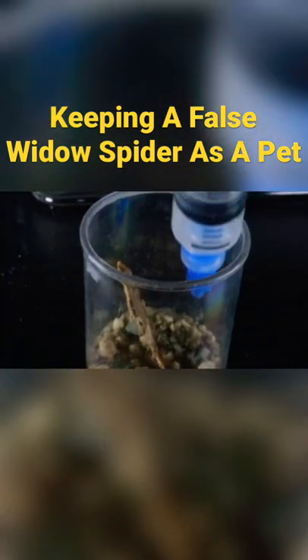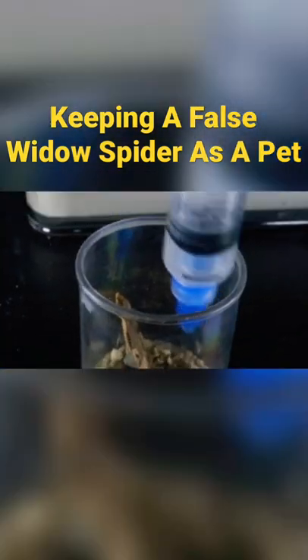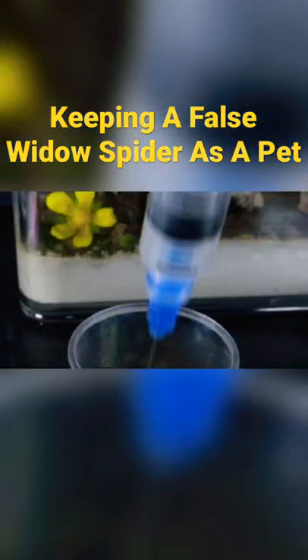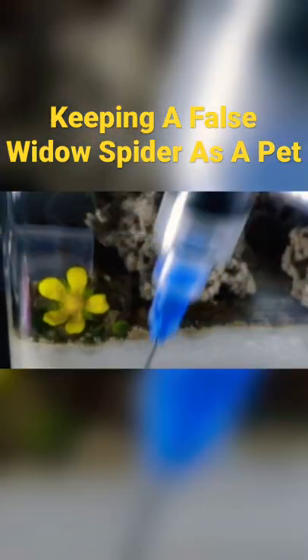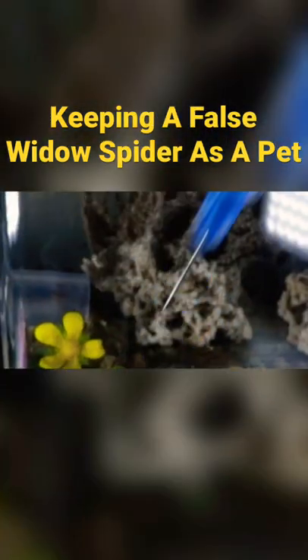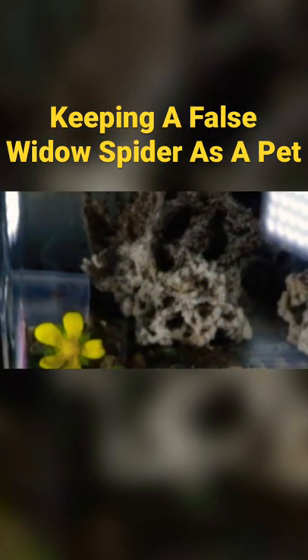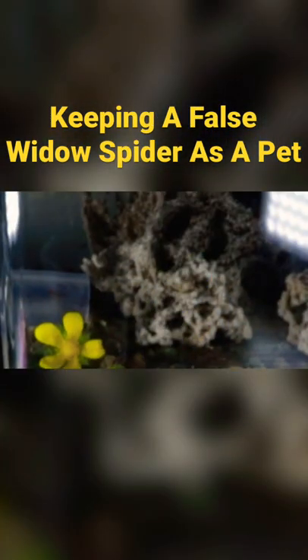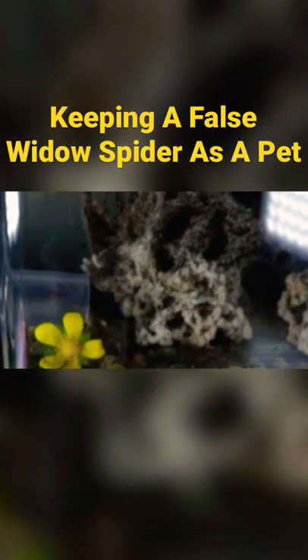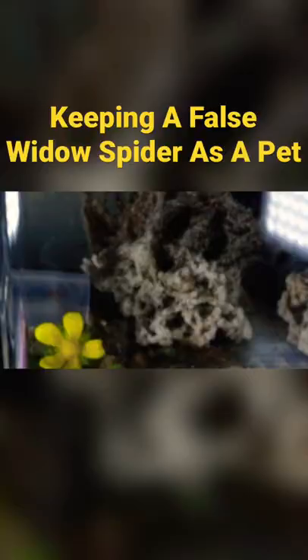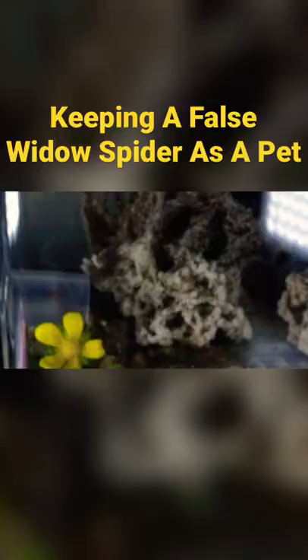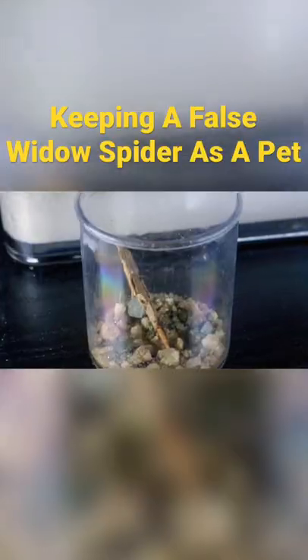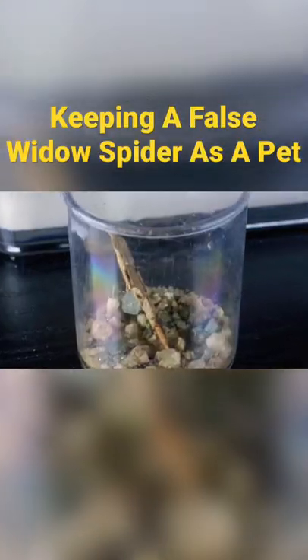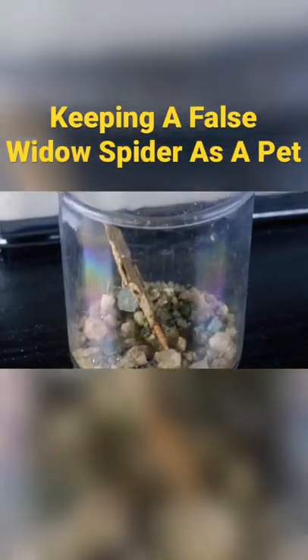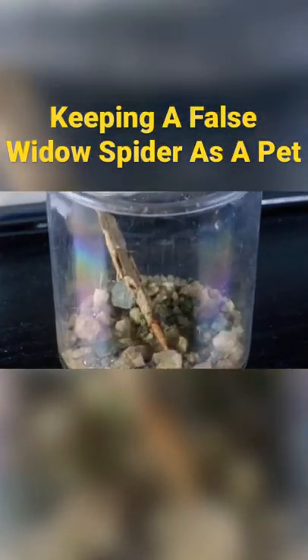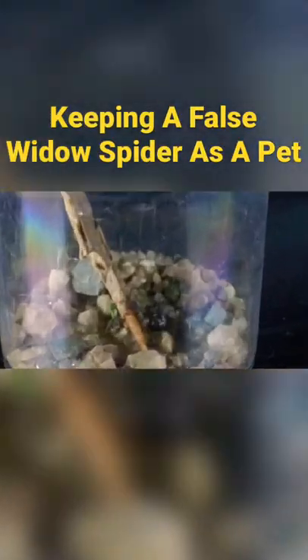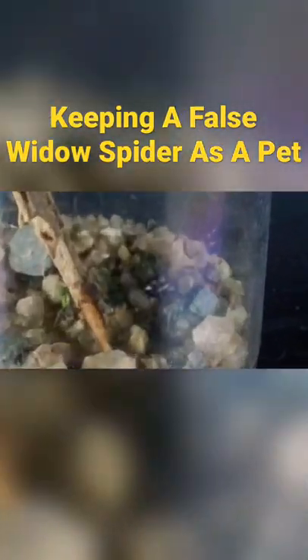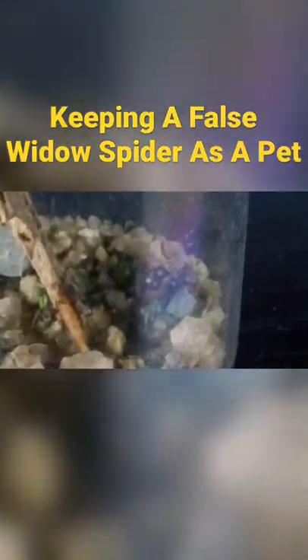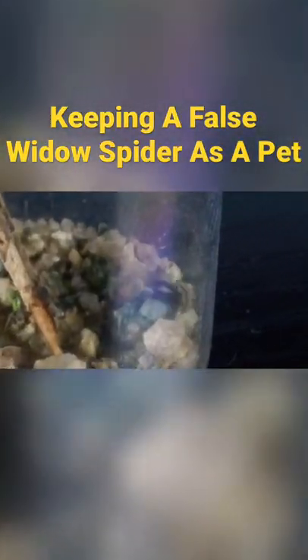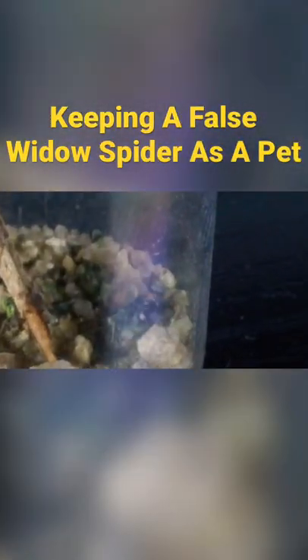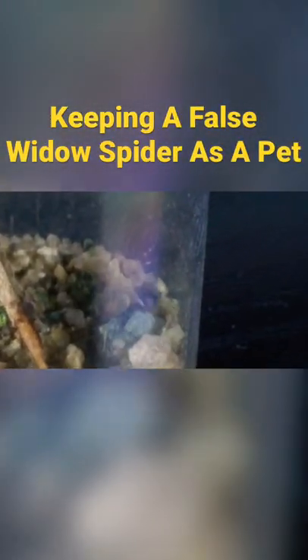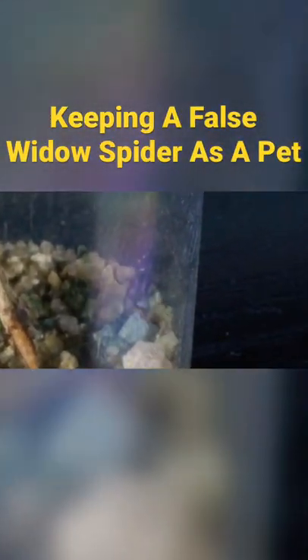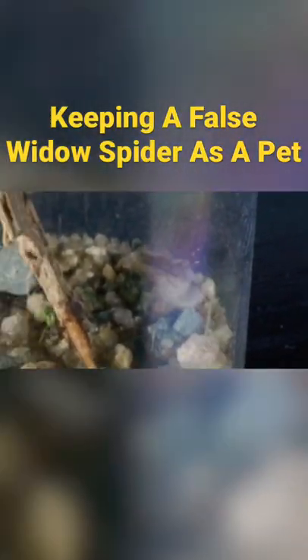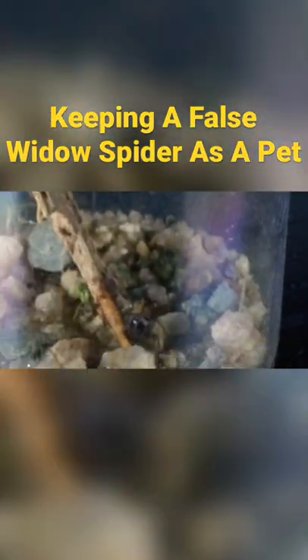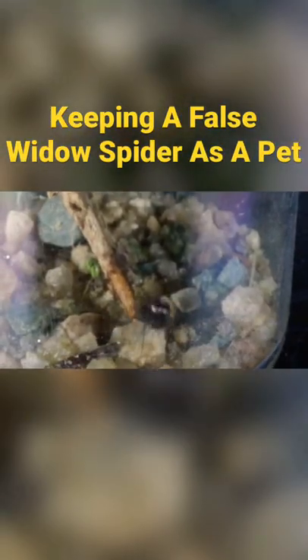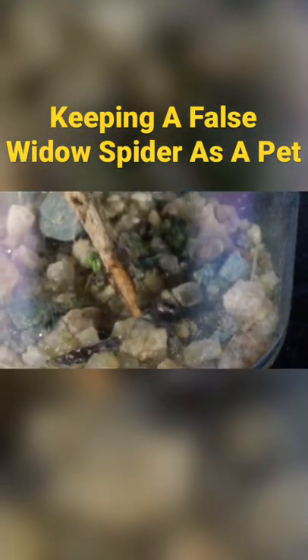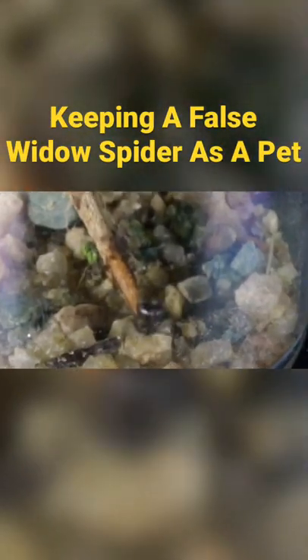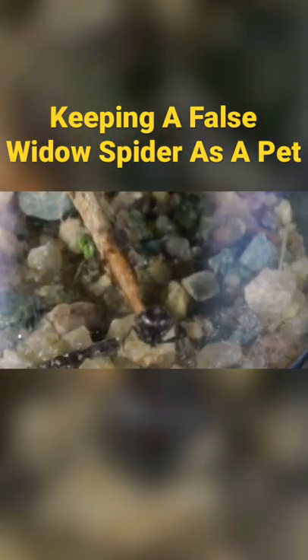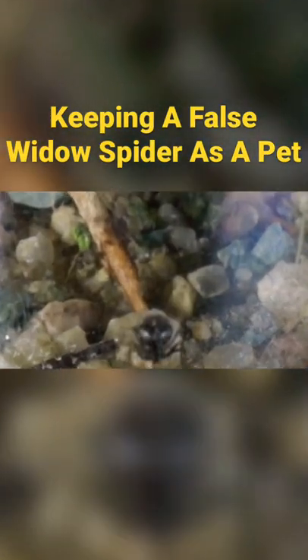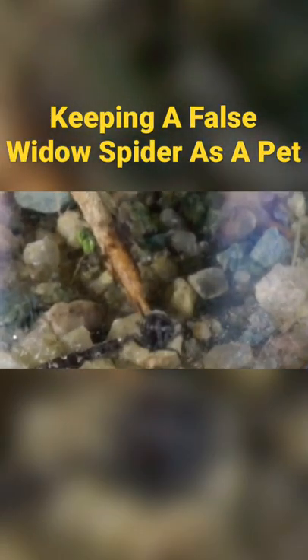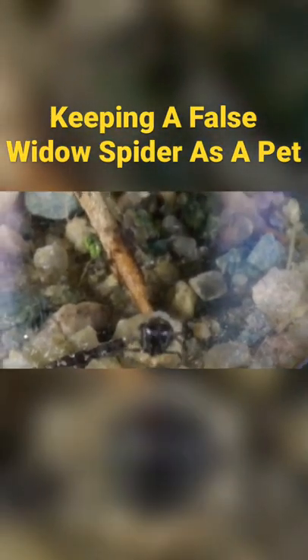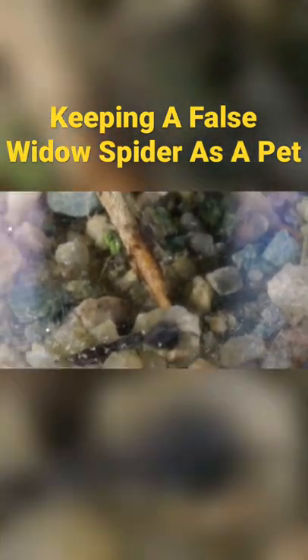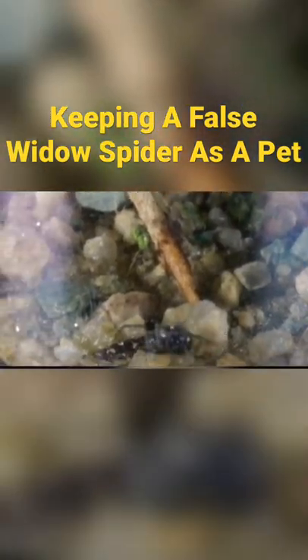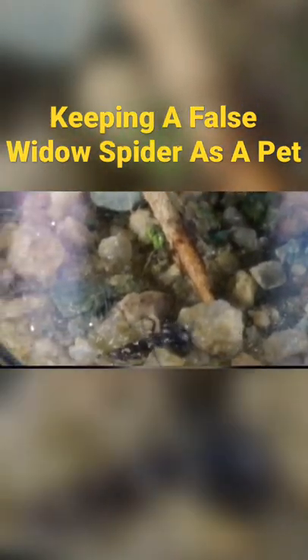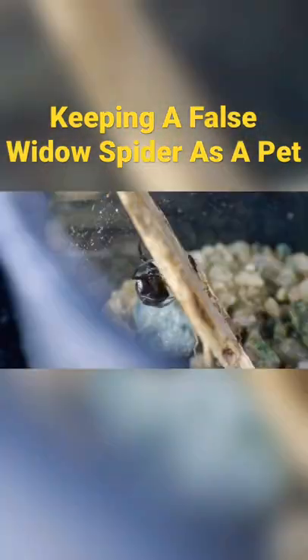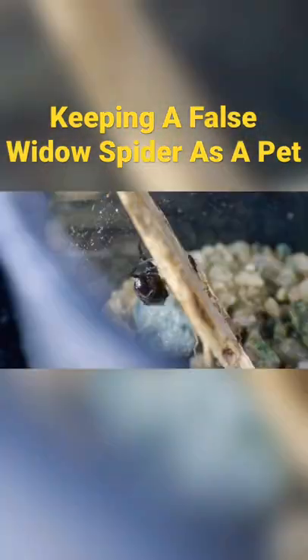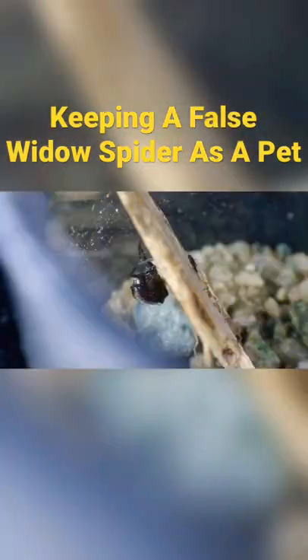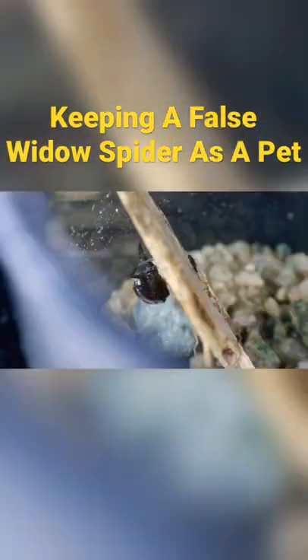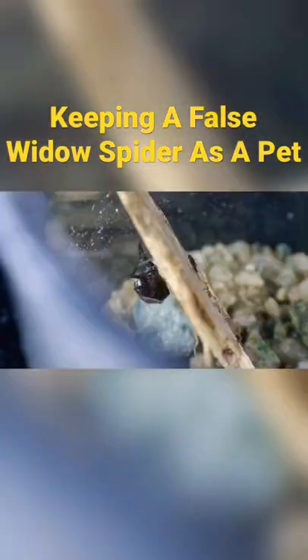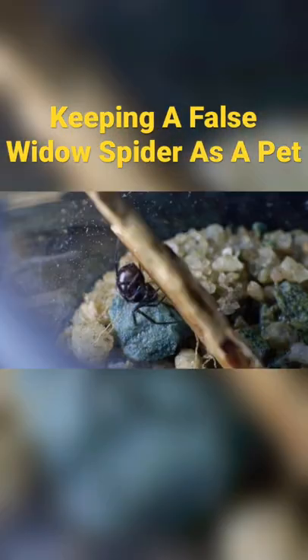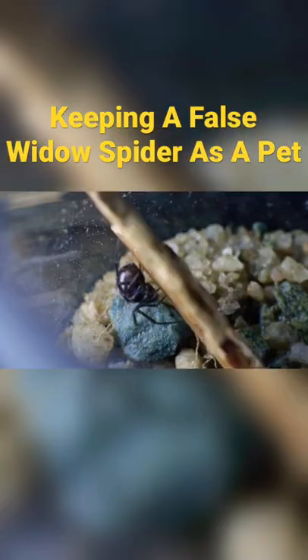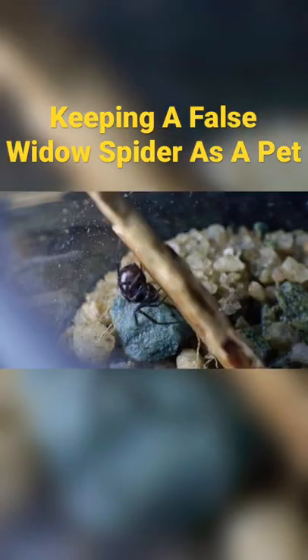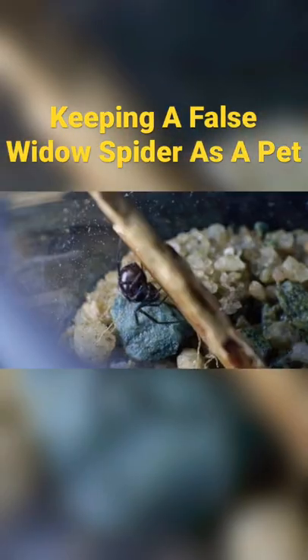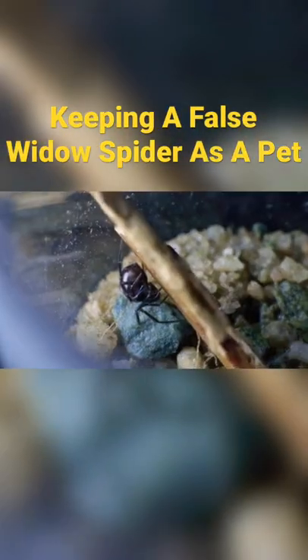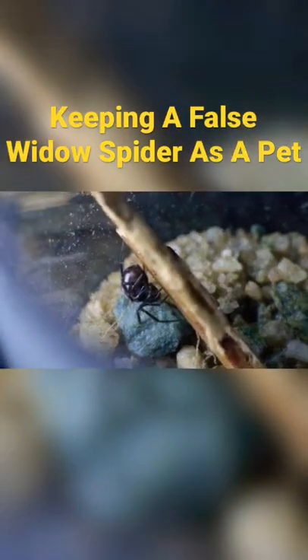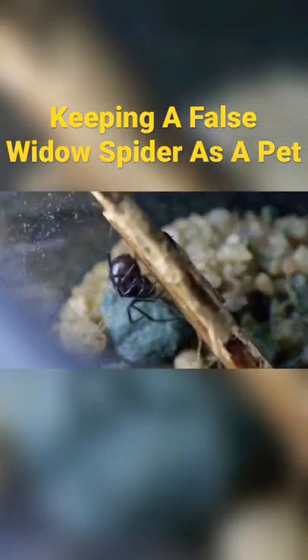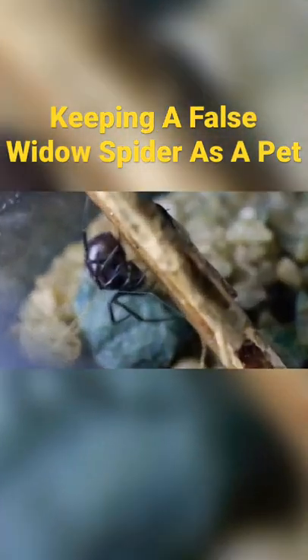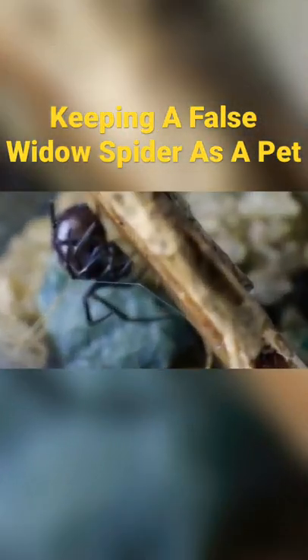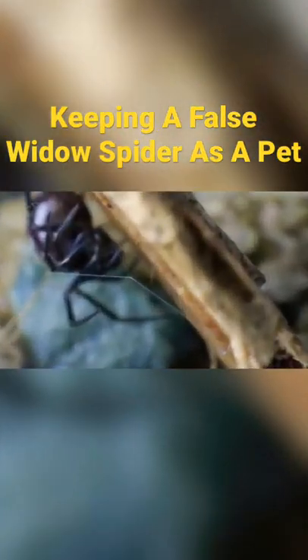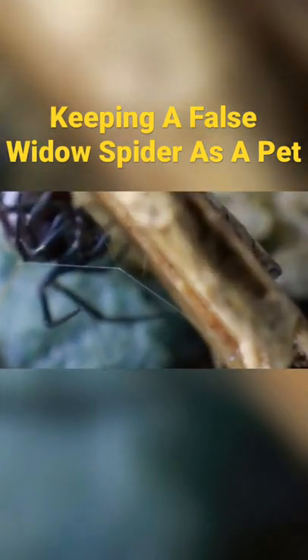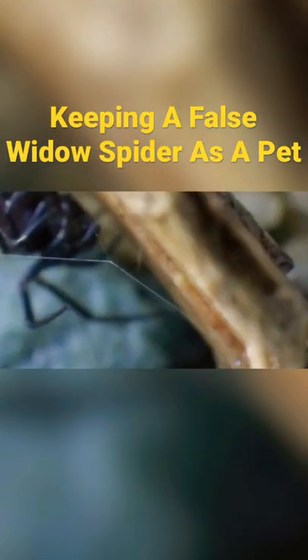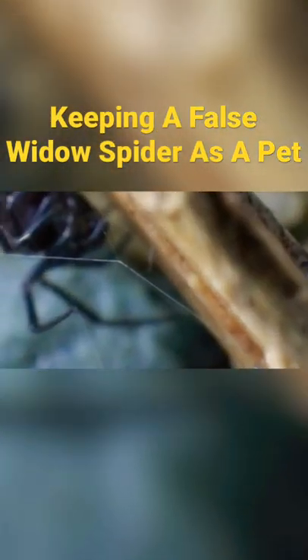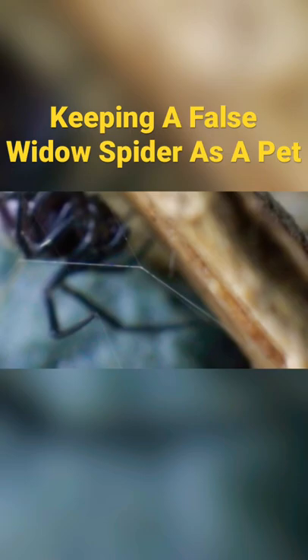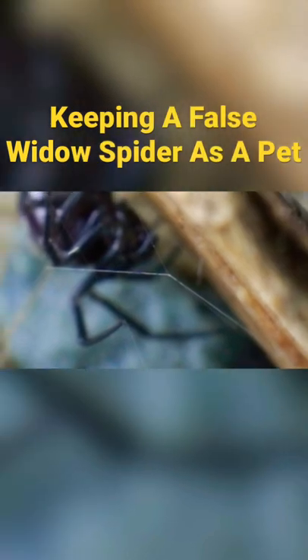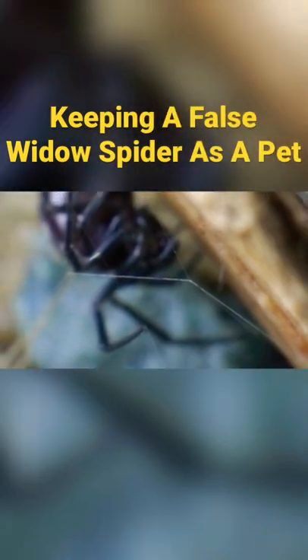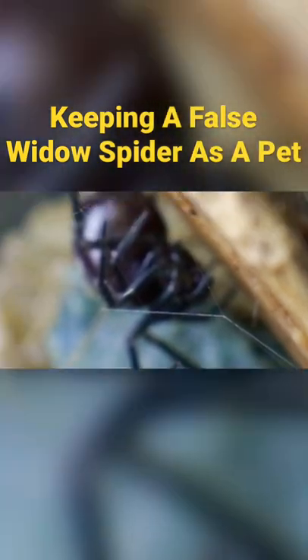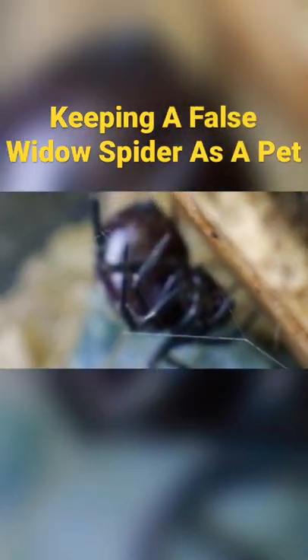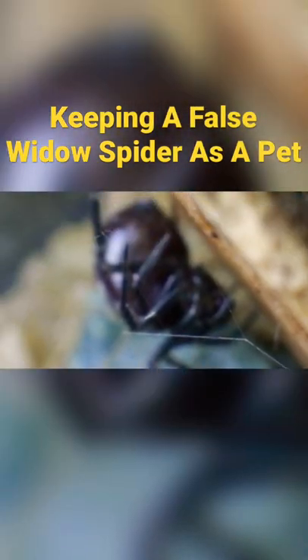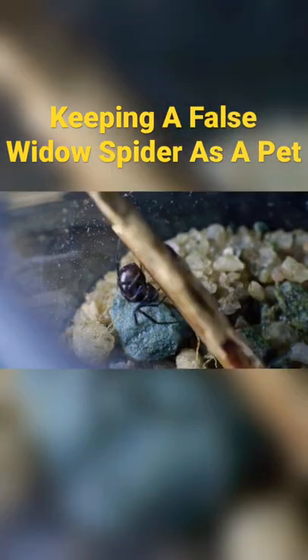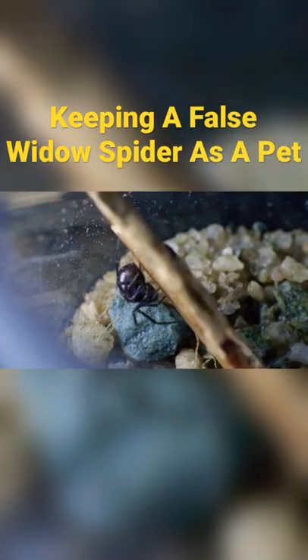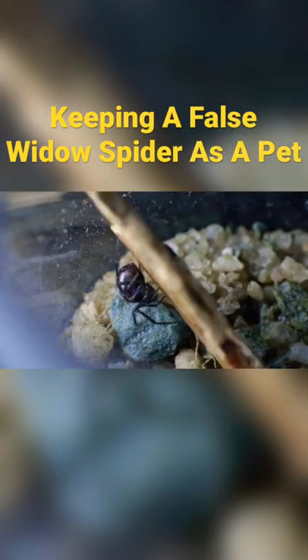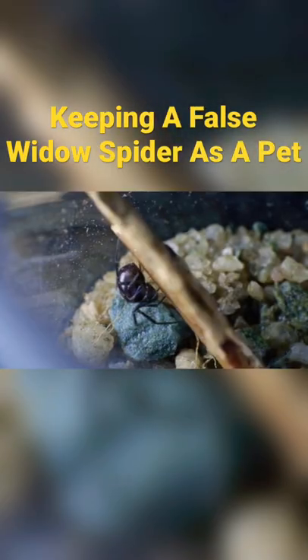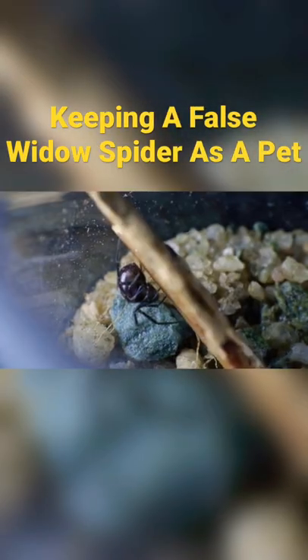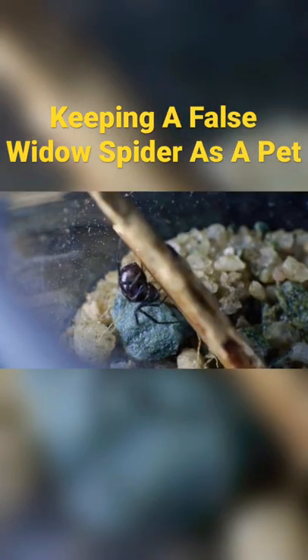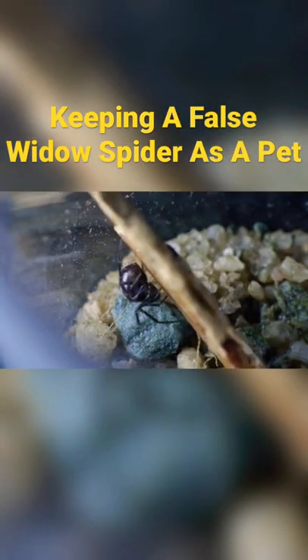After adding some water, I decided to move the spider in, which really did not like being dumped inside. About an hour later, we can see that the spider had spun a little bit of webbing.